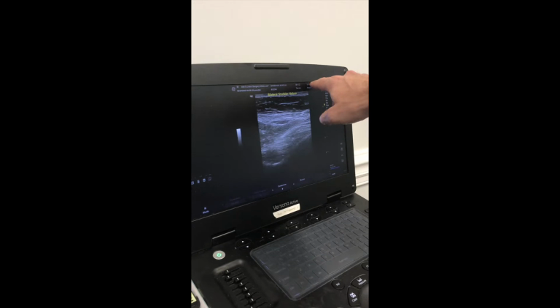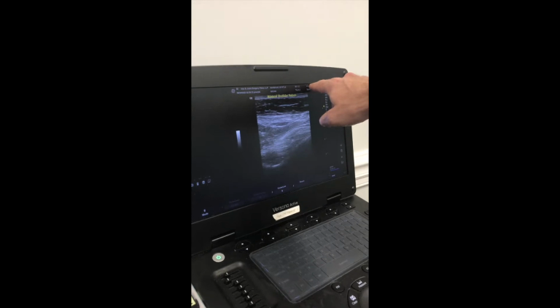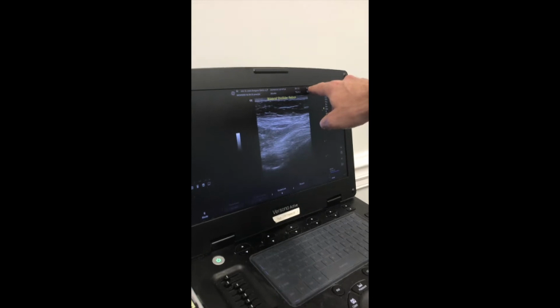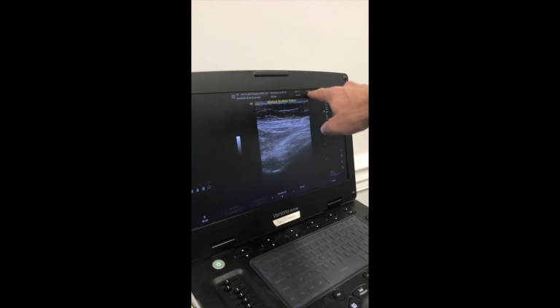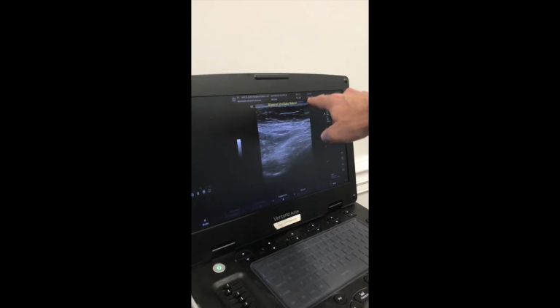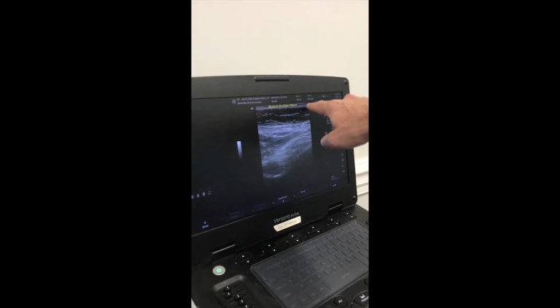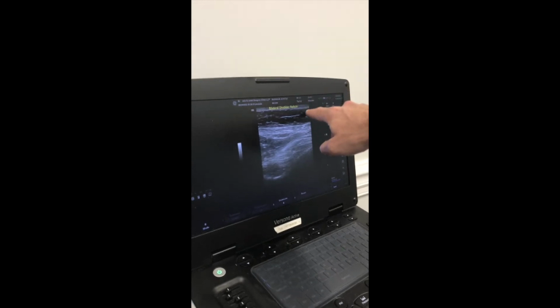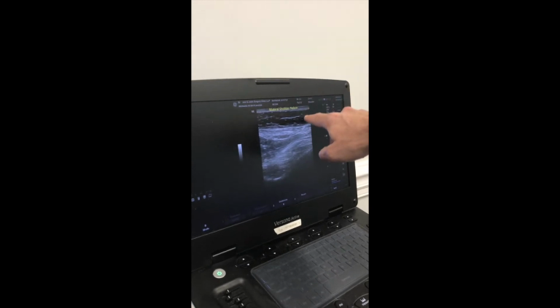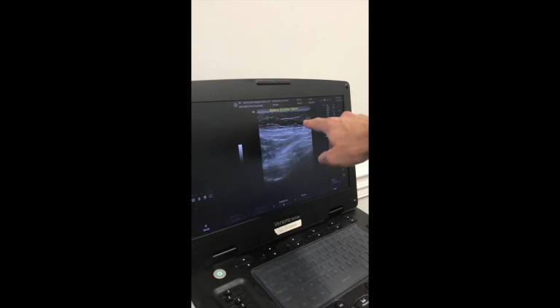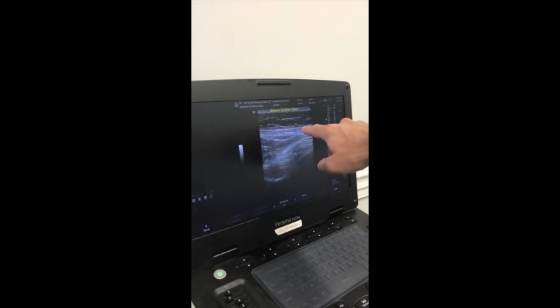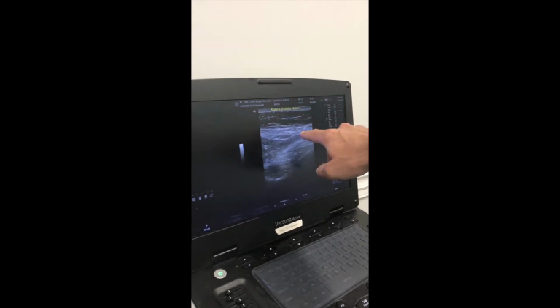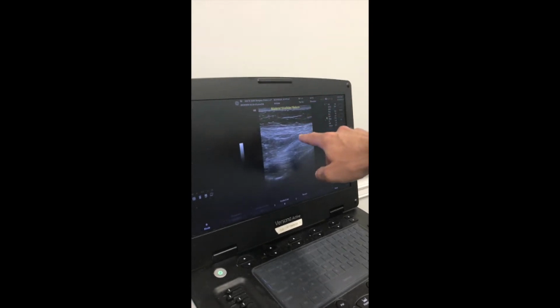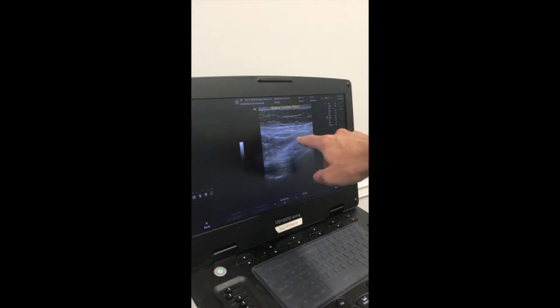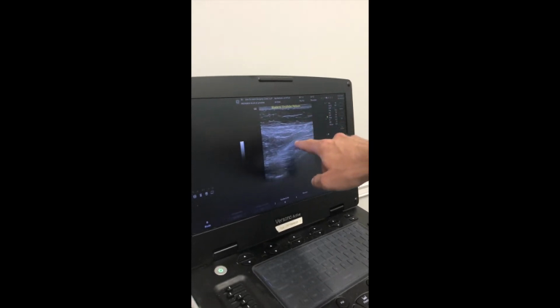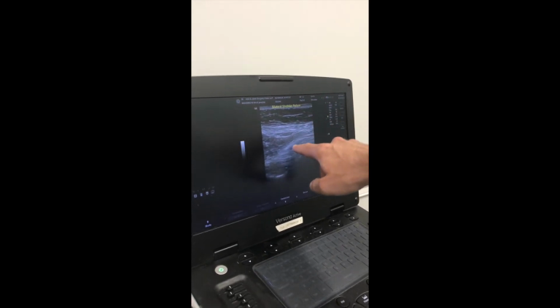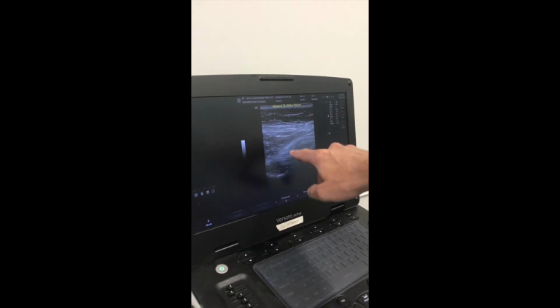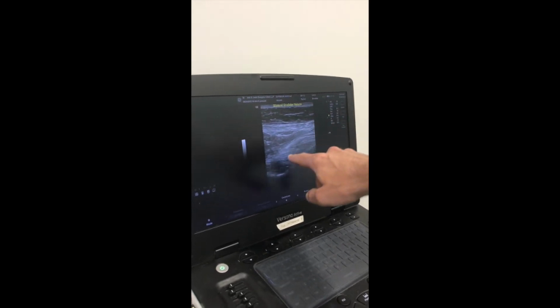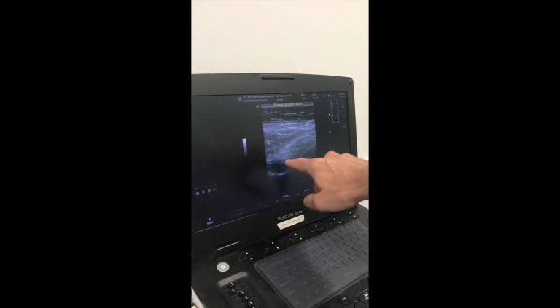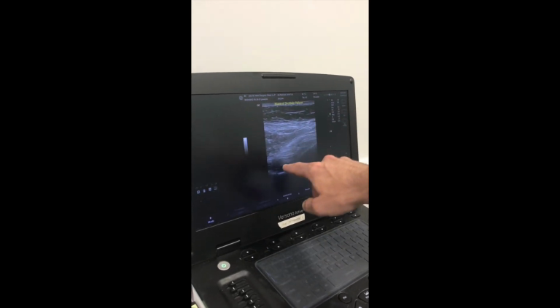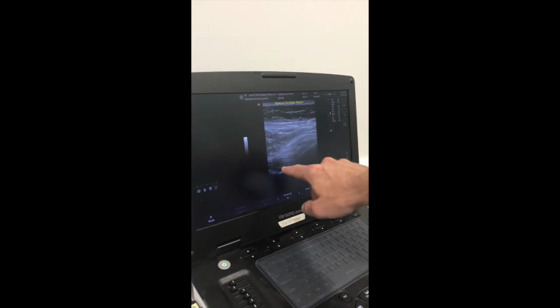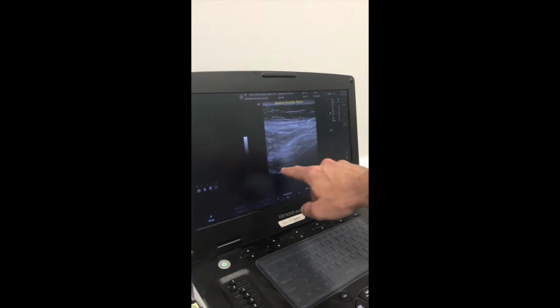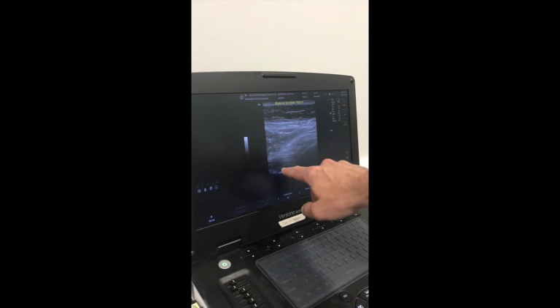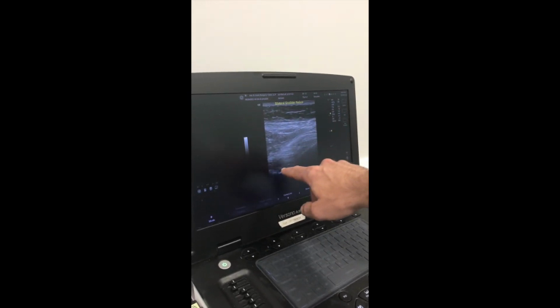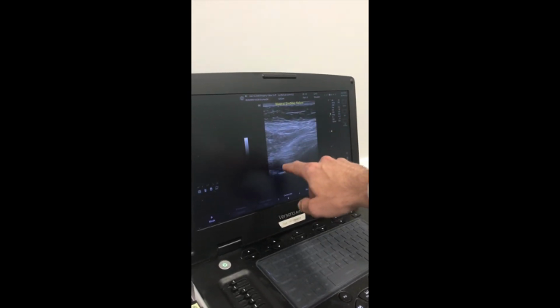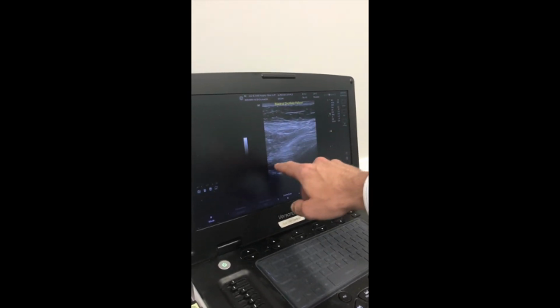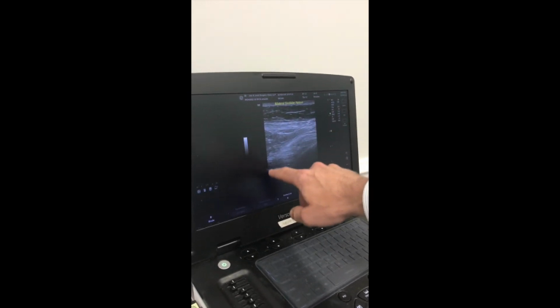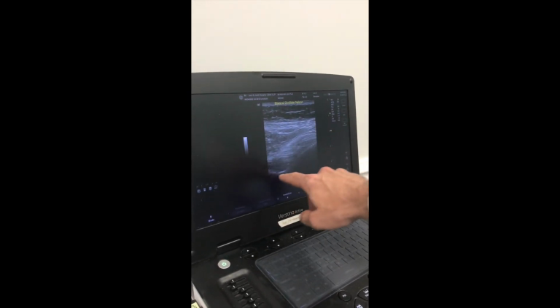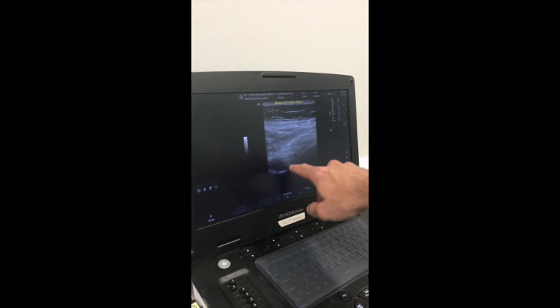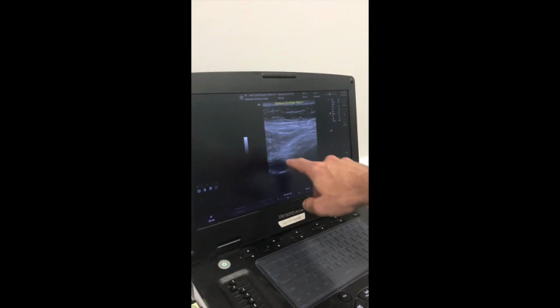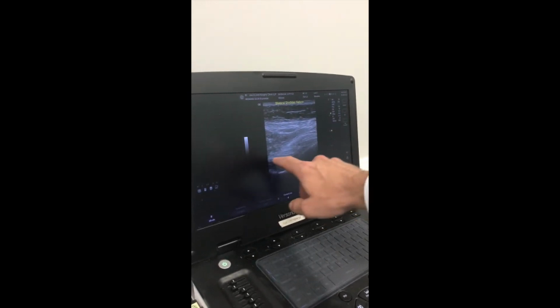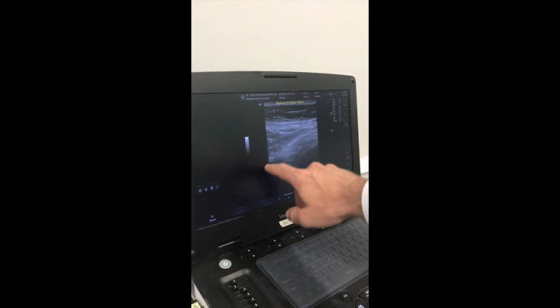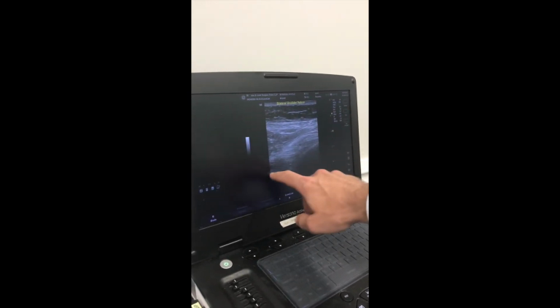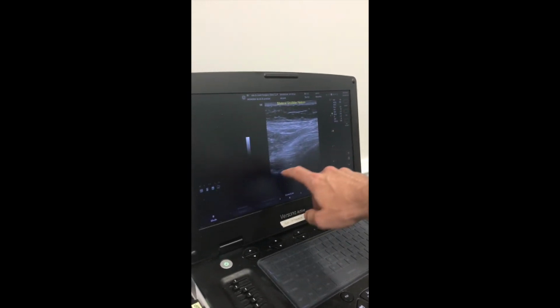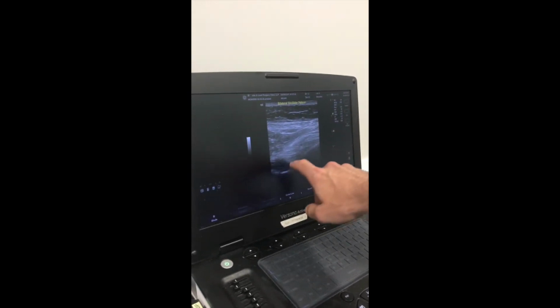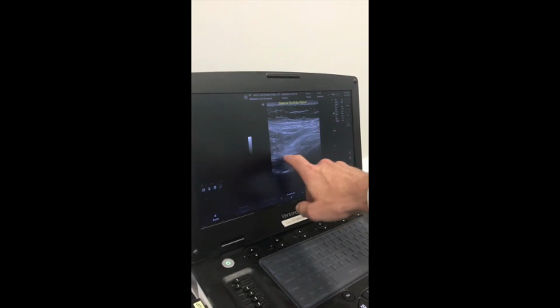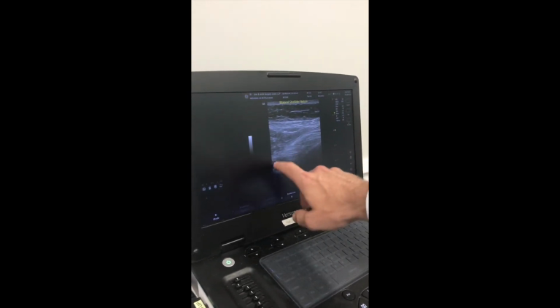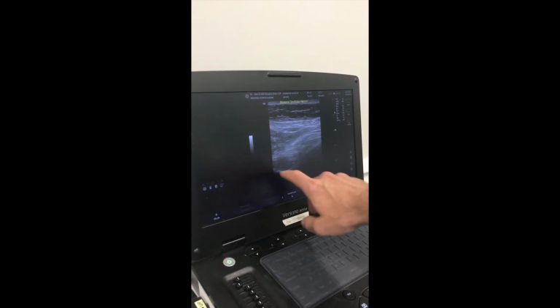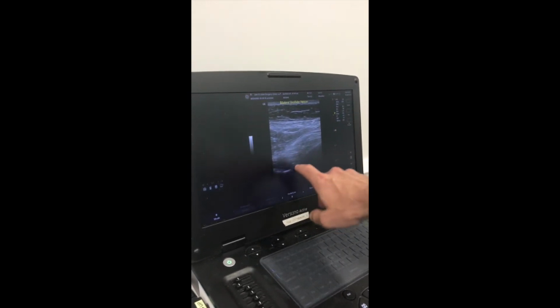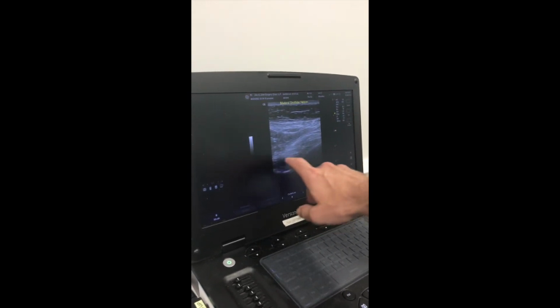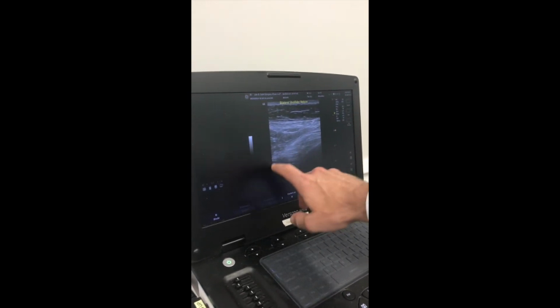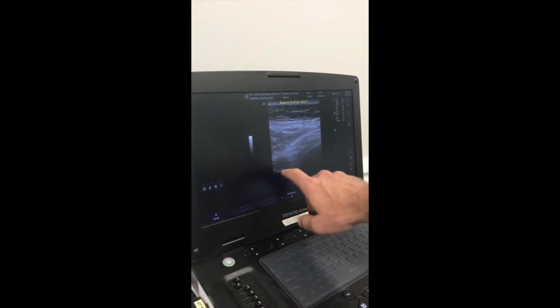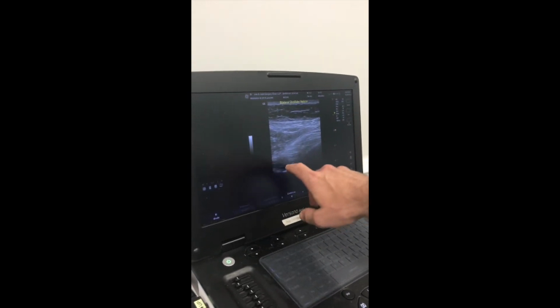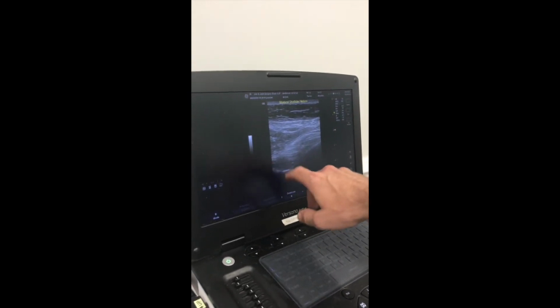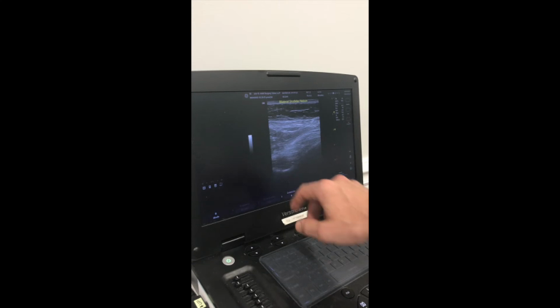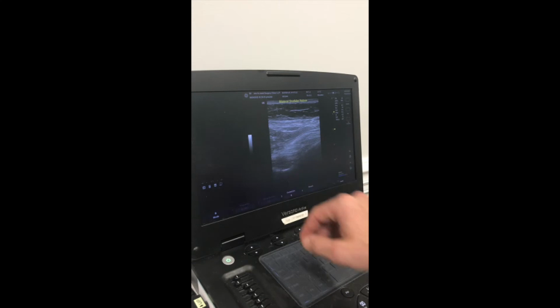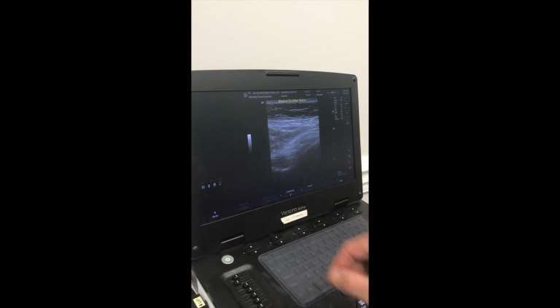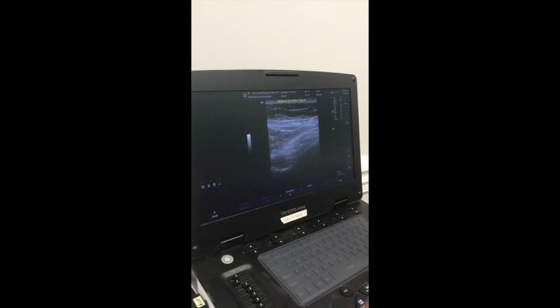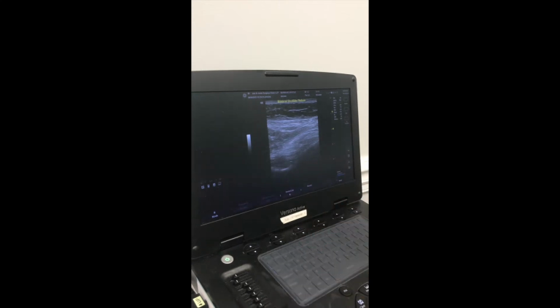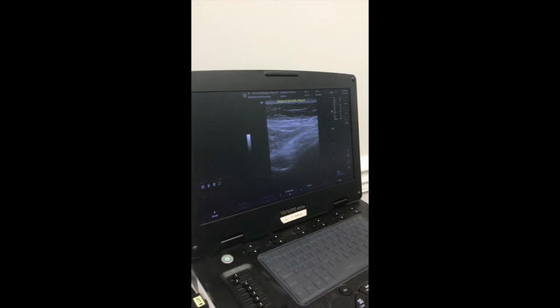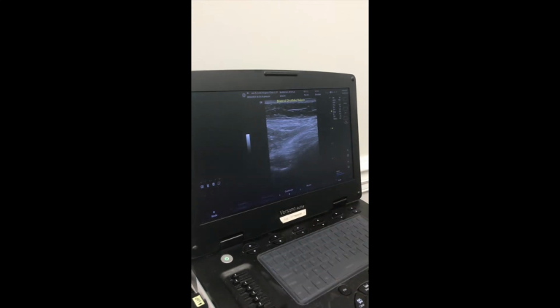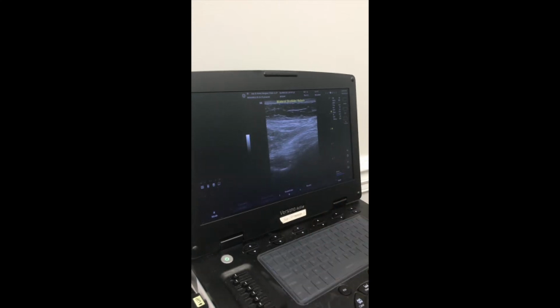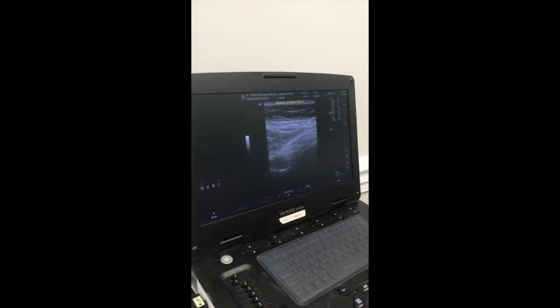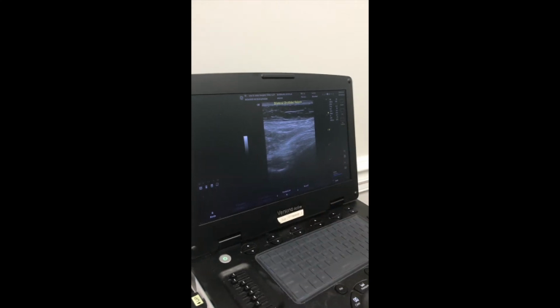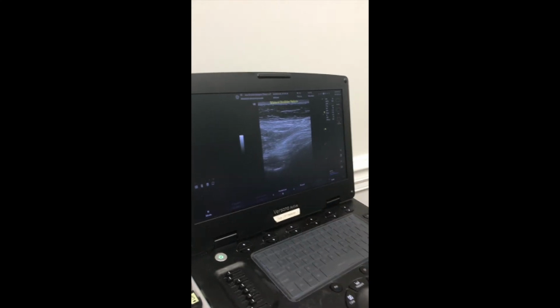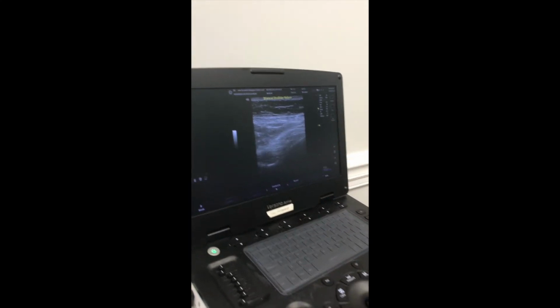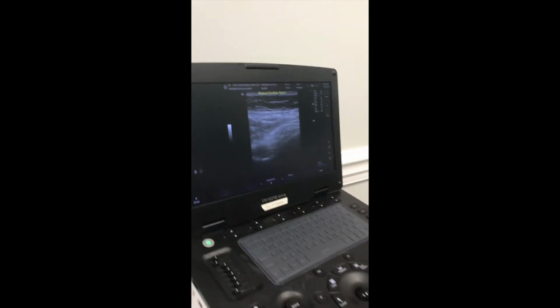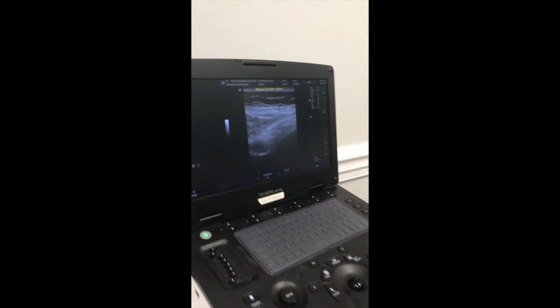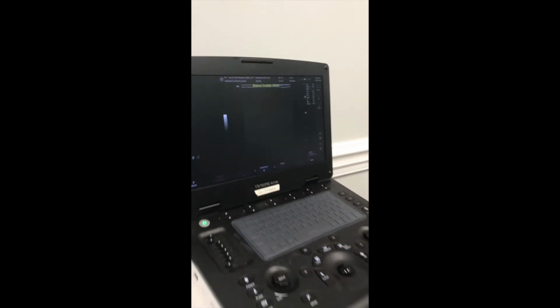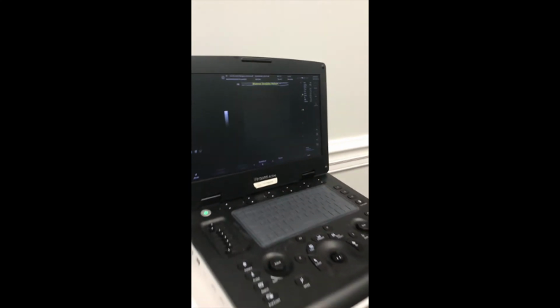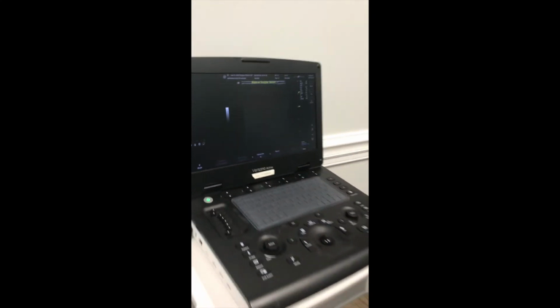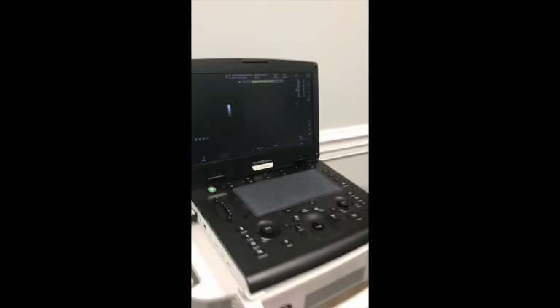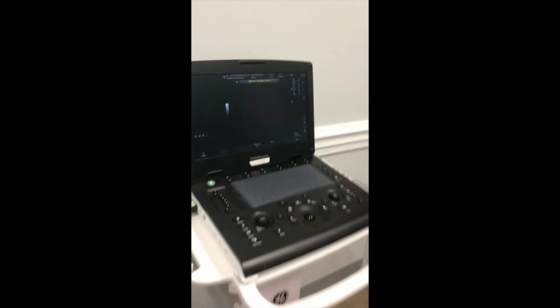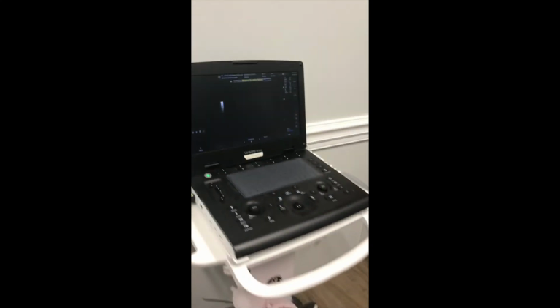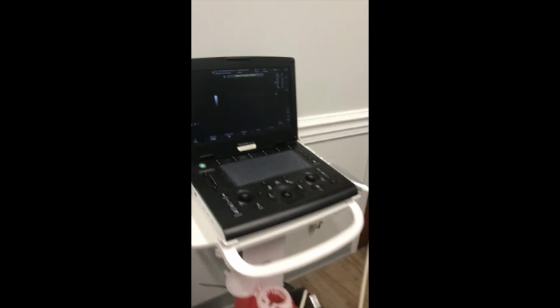The needle is going to come in right down here to put all of the steroid right around that suprascapular nerve. So we'll go back live here.